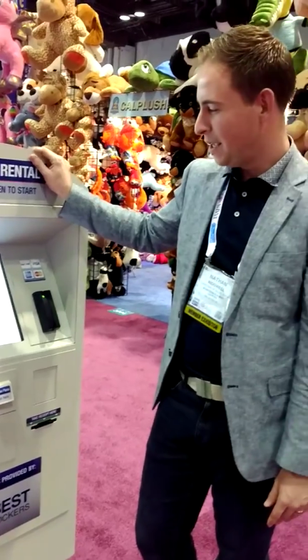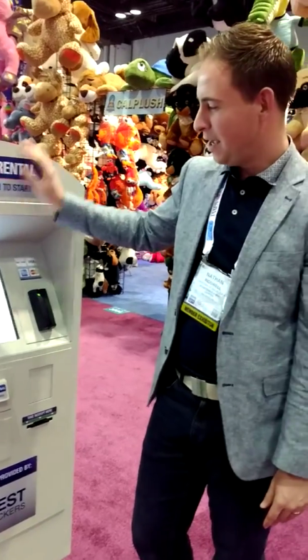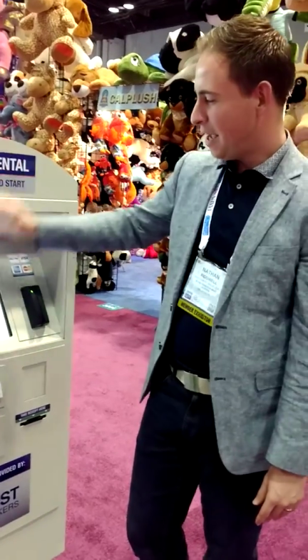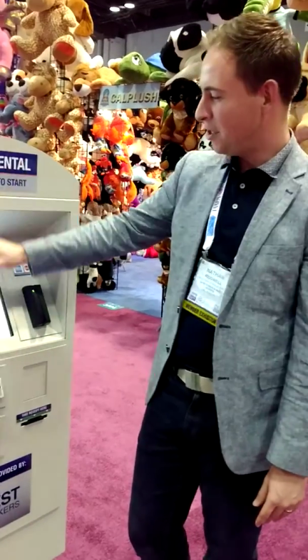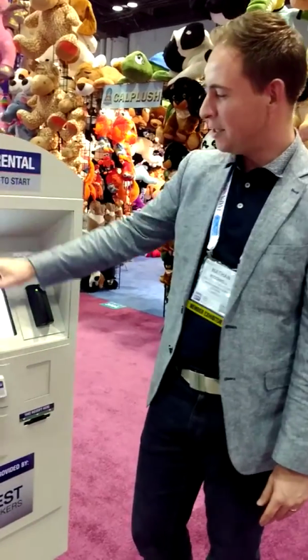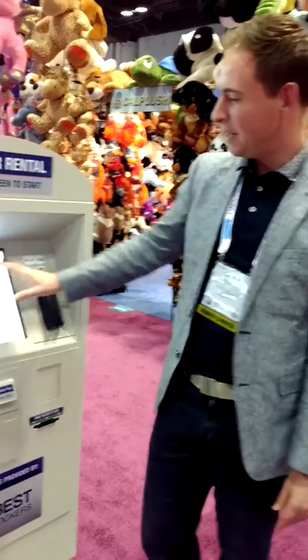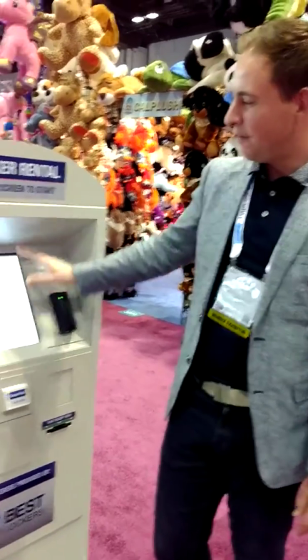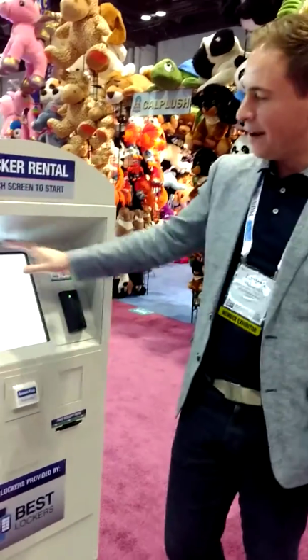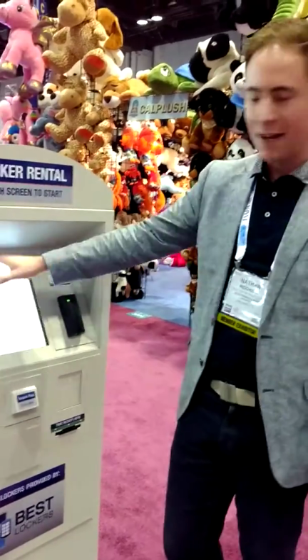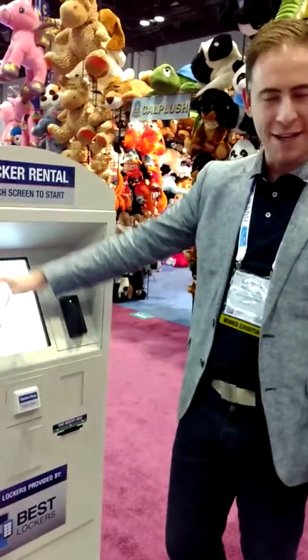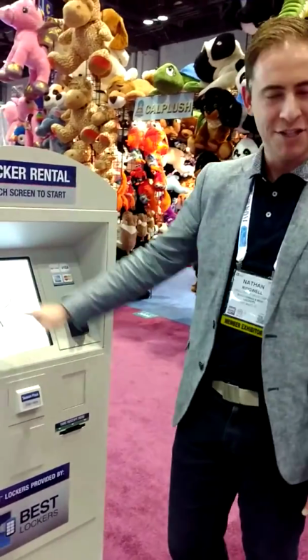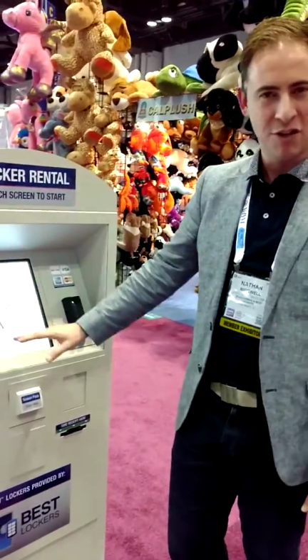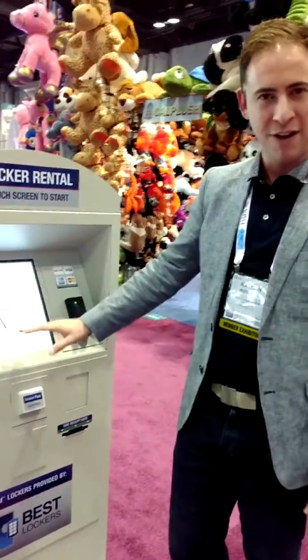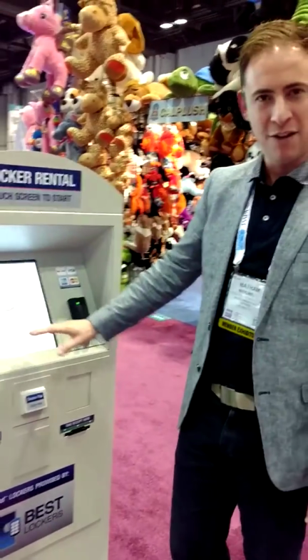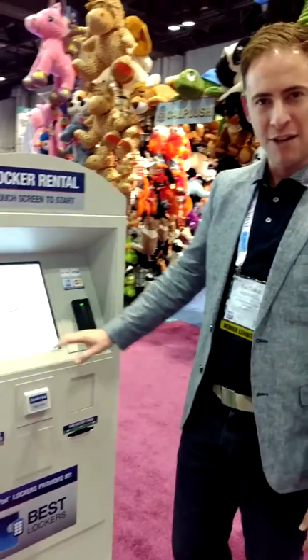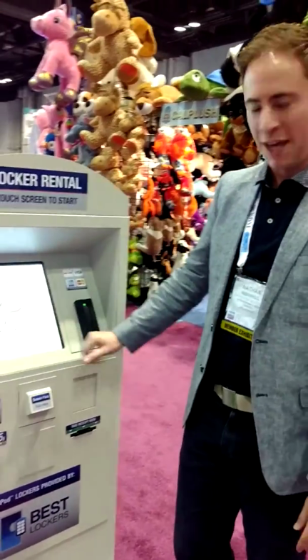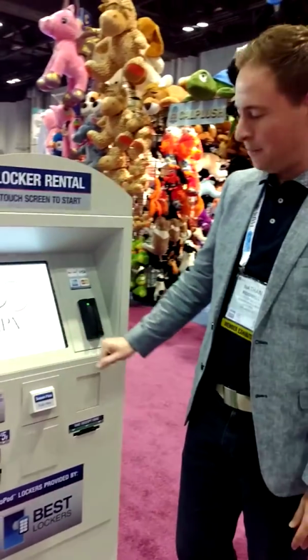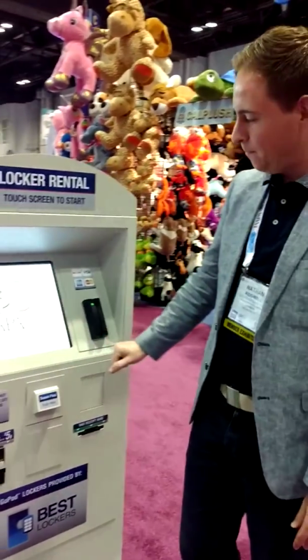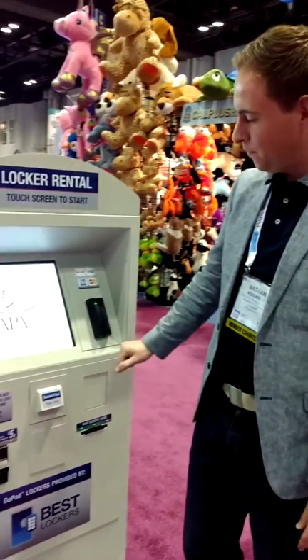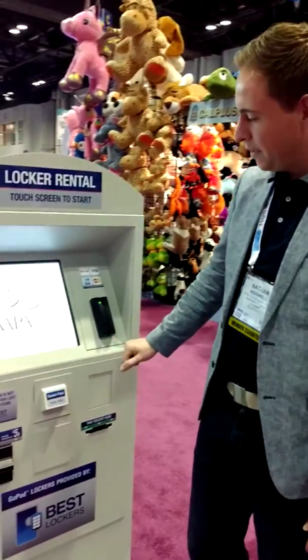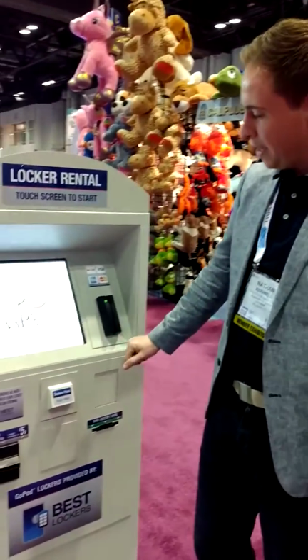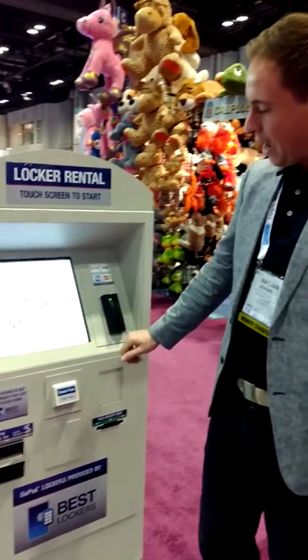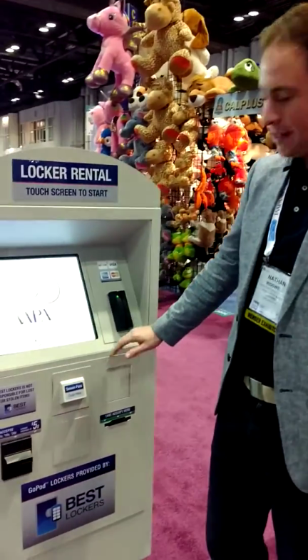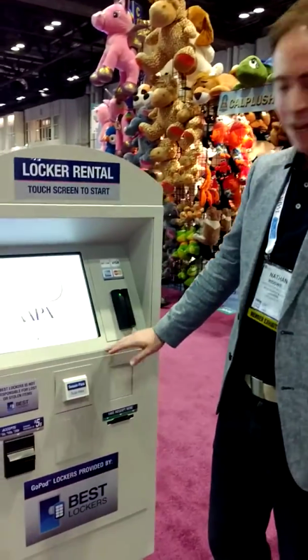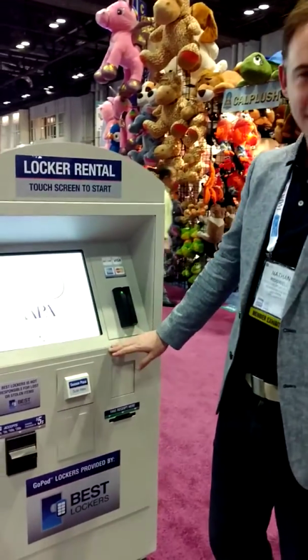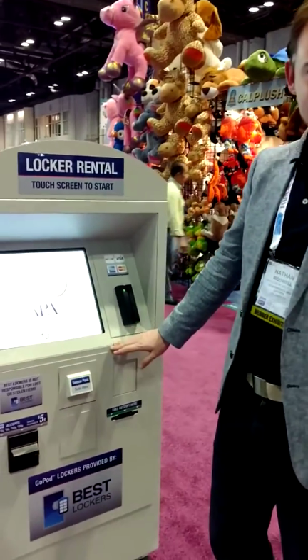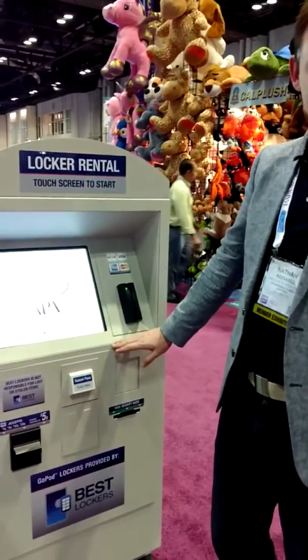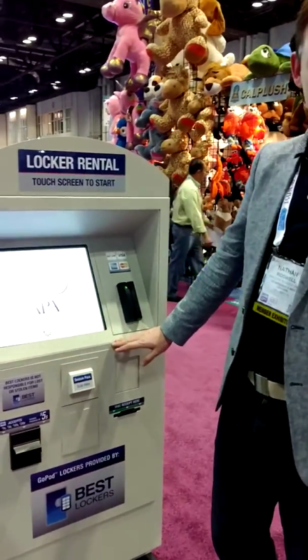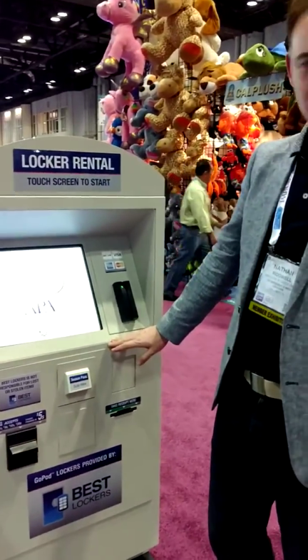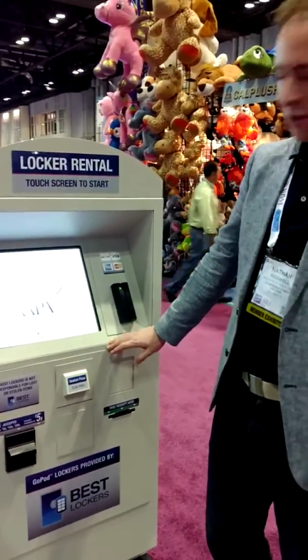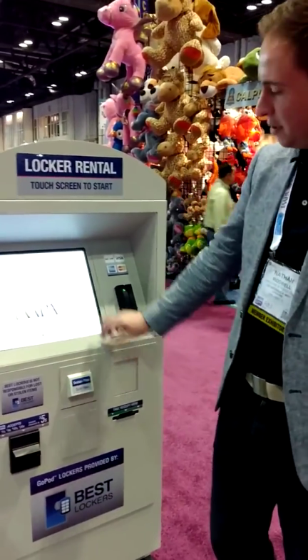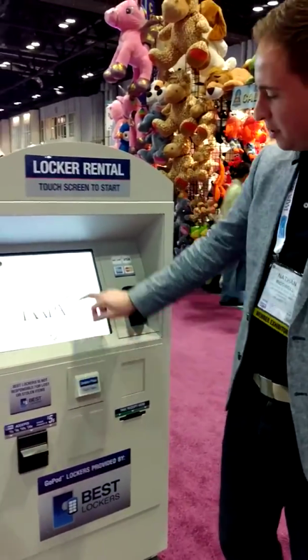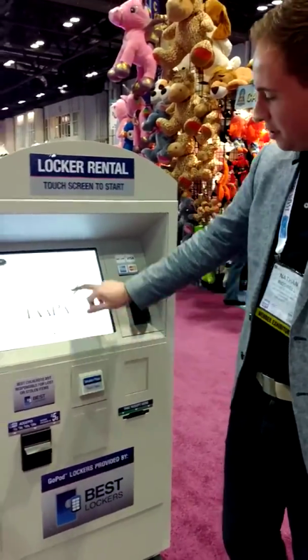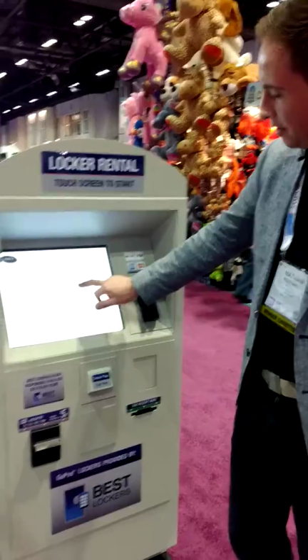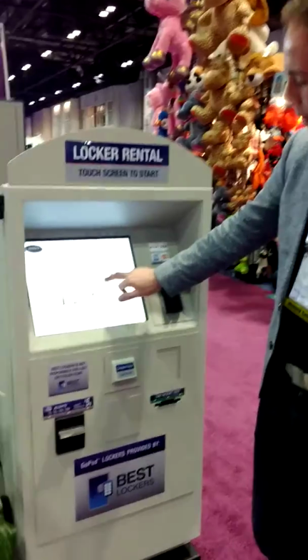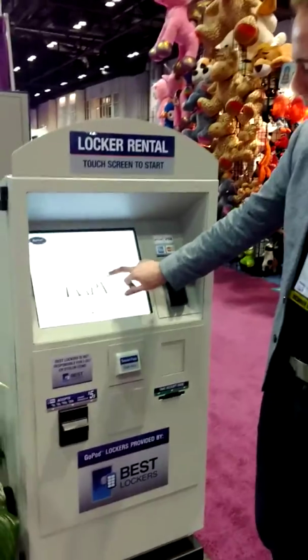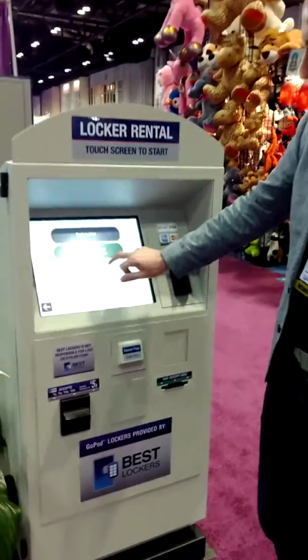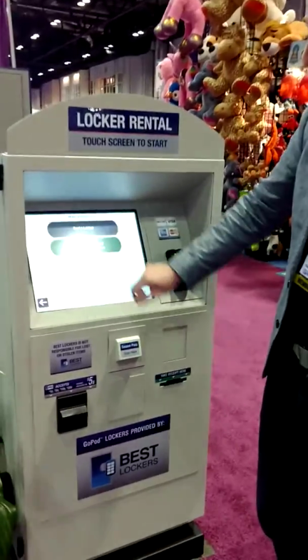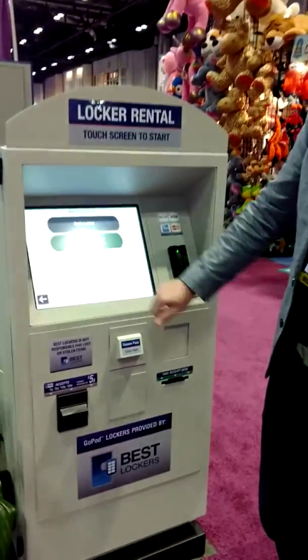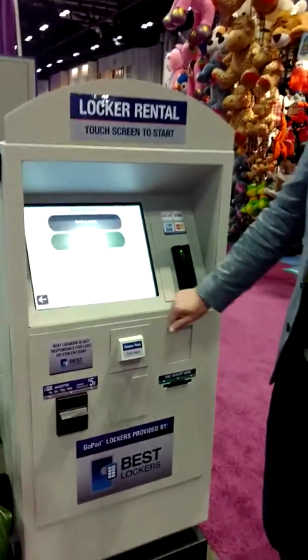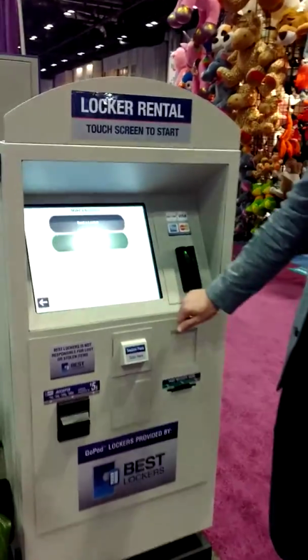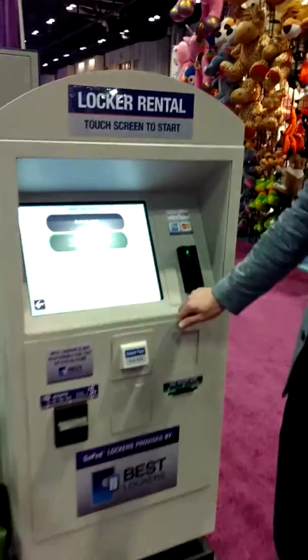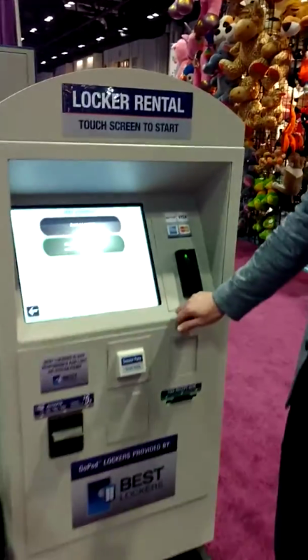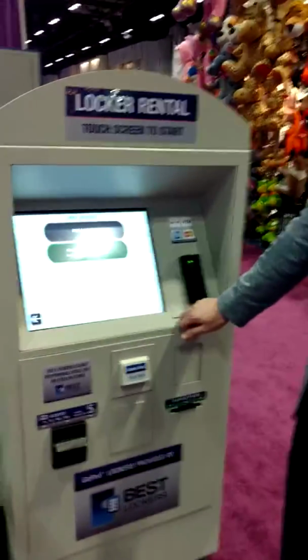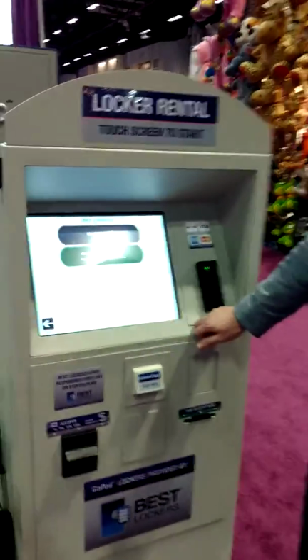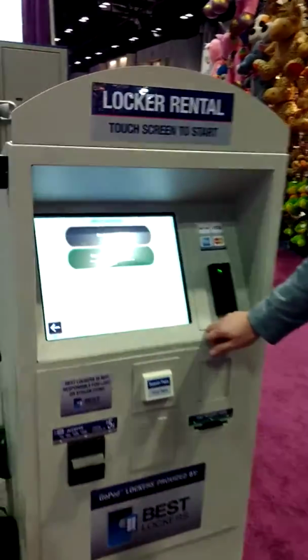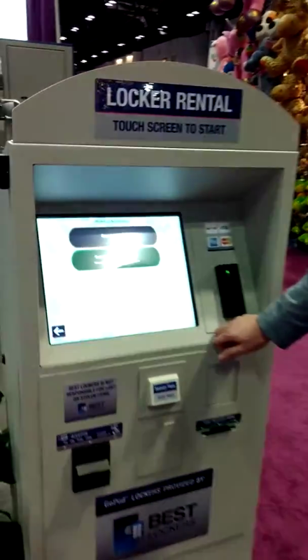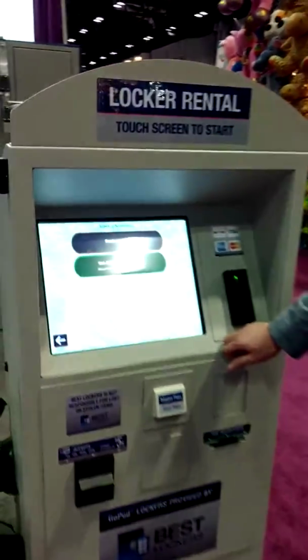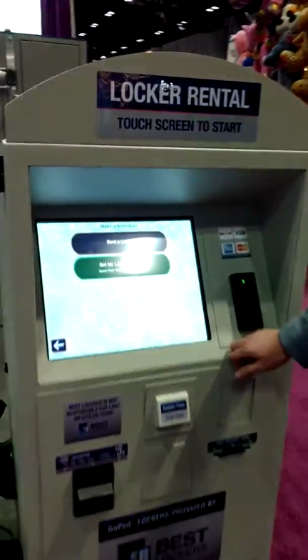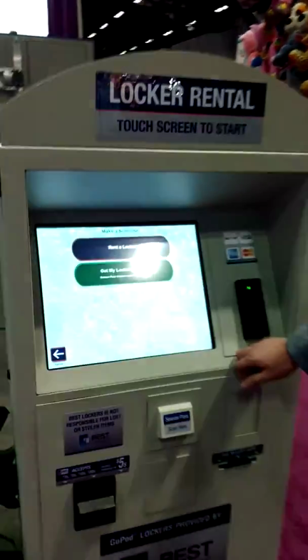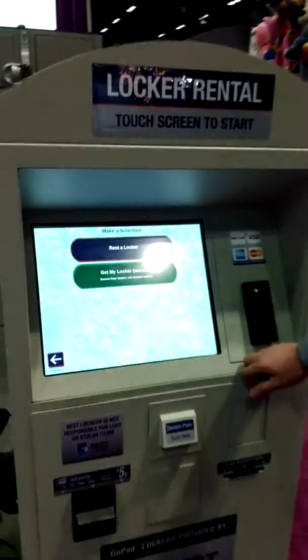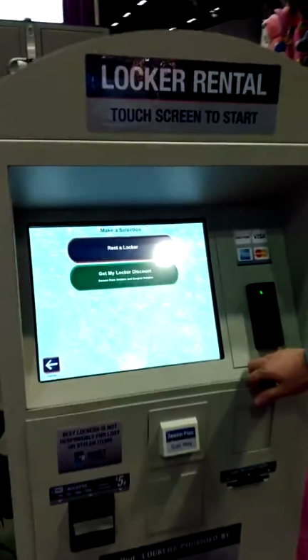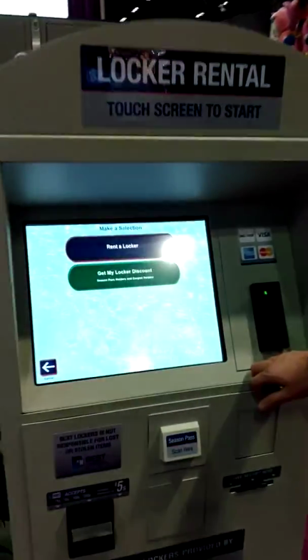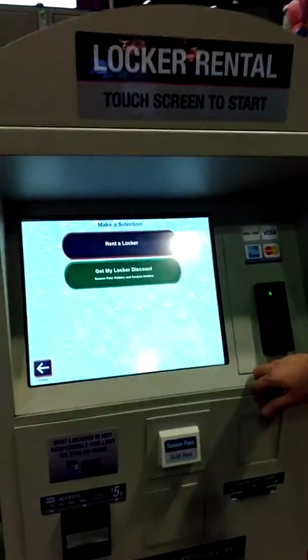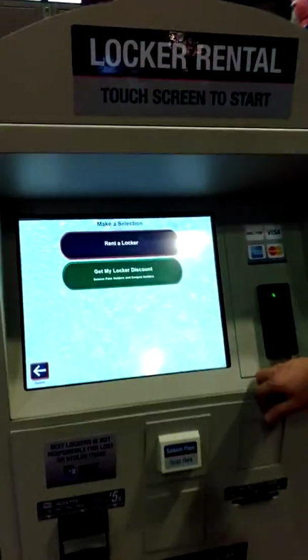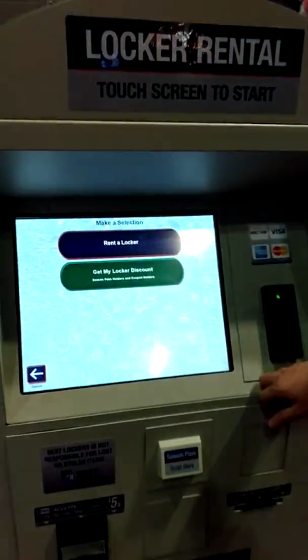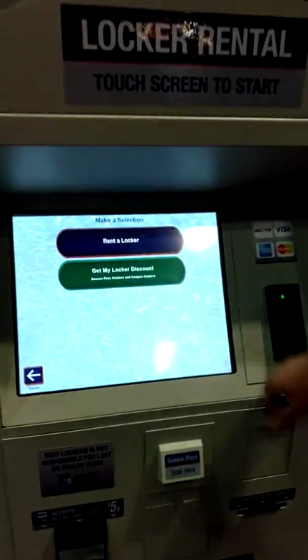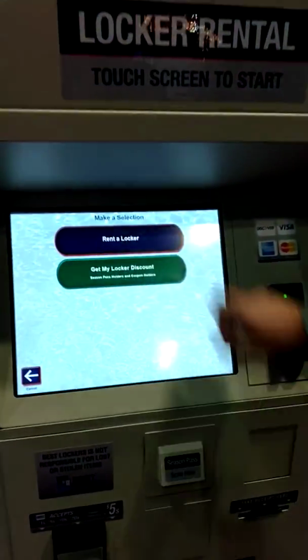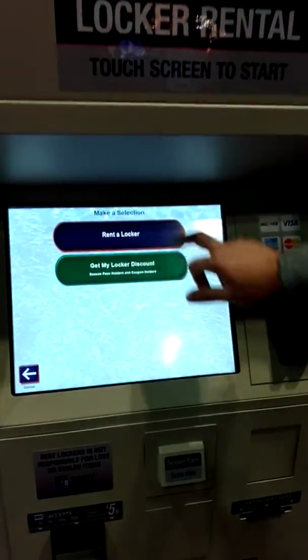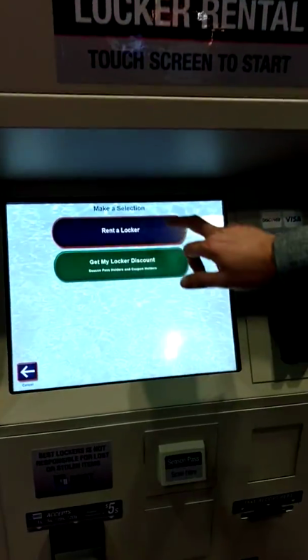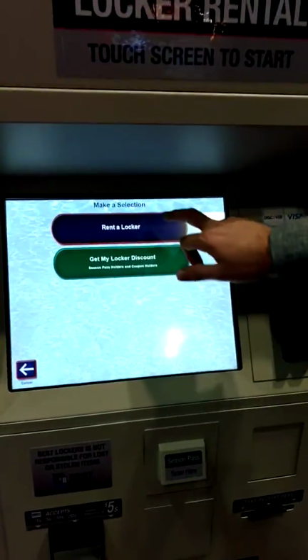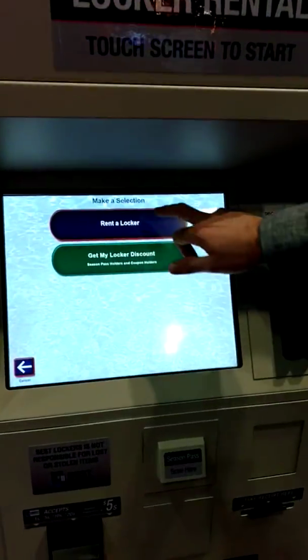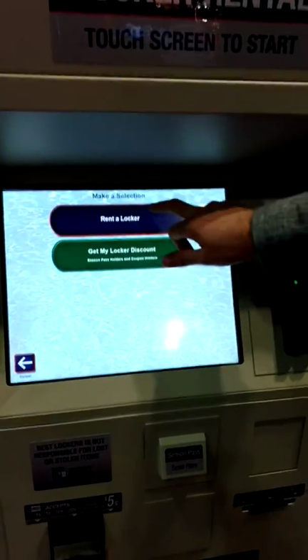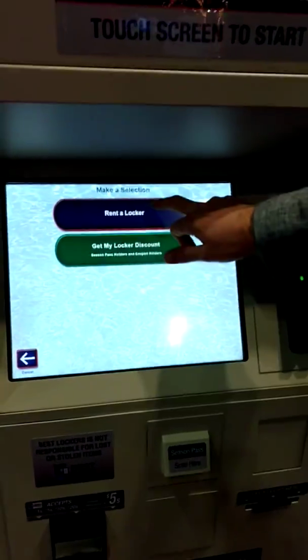As you can see, there is a very clear screen on here. And to access the lockers, you simply tap on the screen and rent a locker.